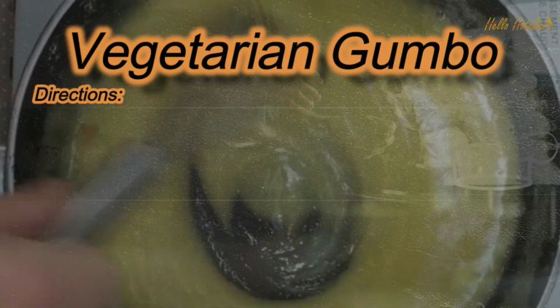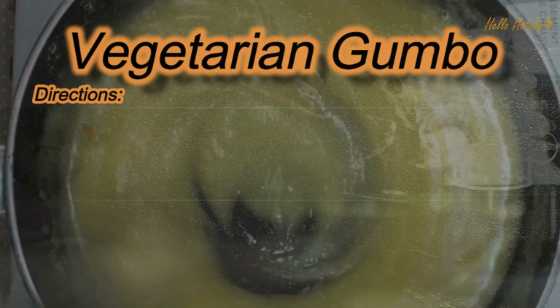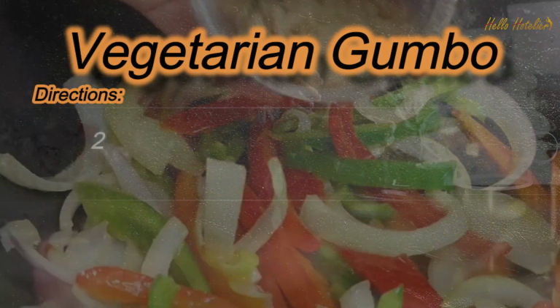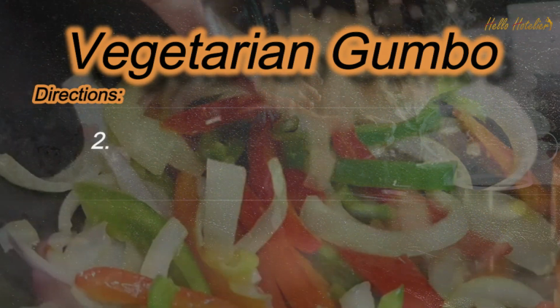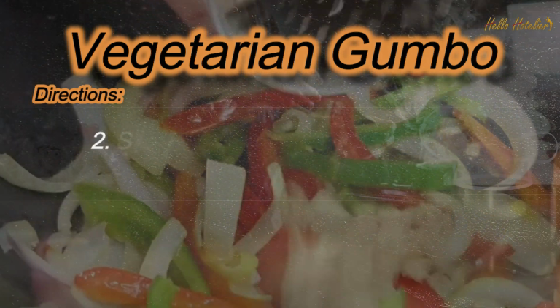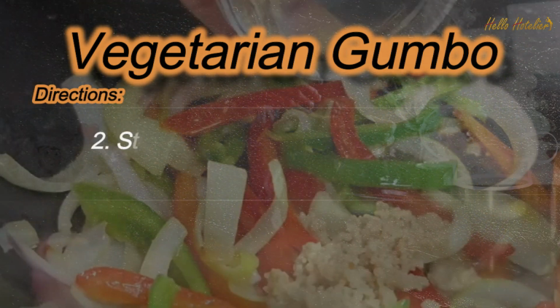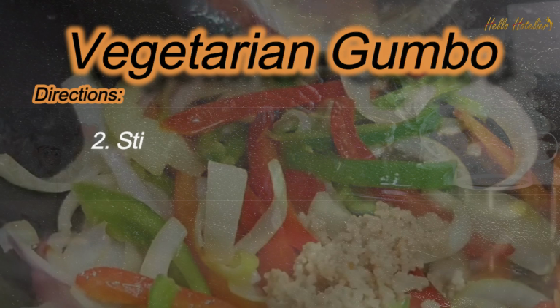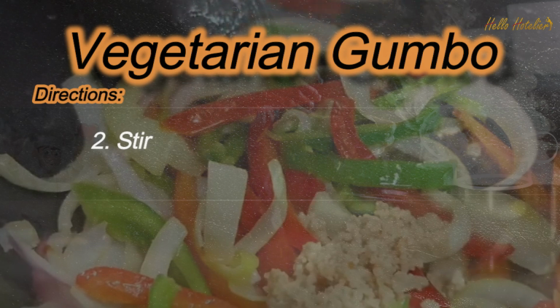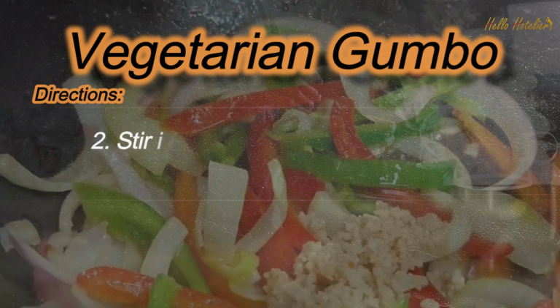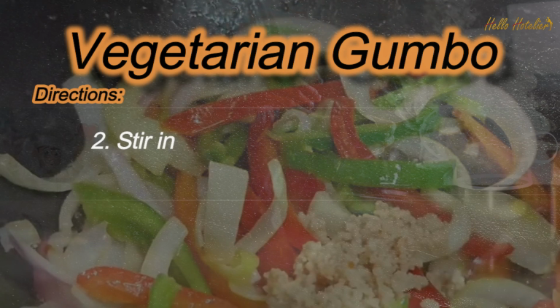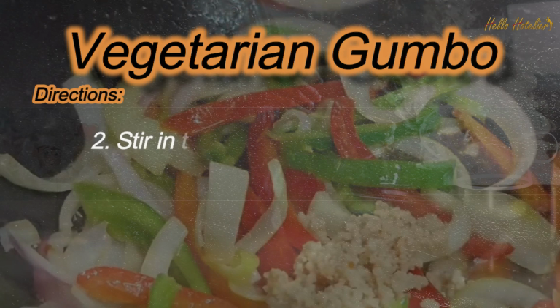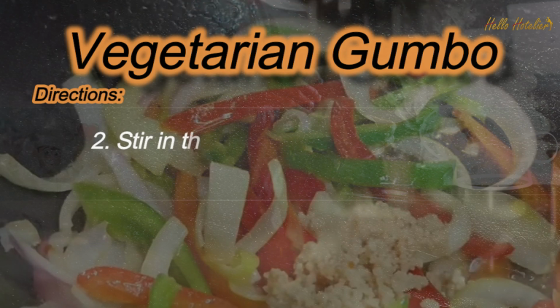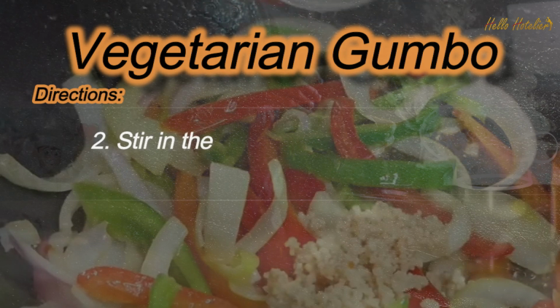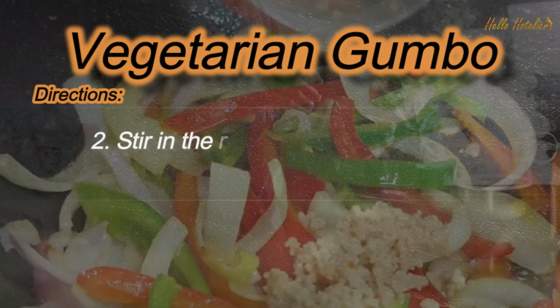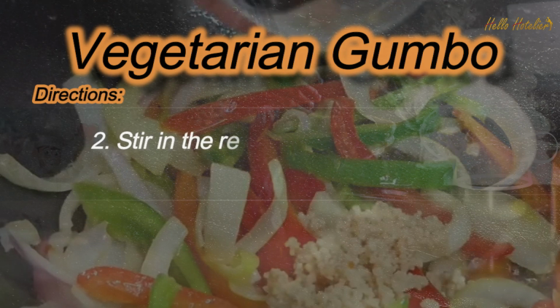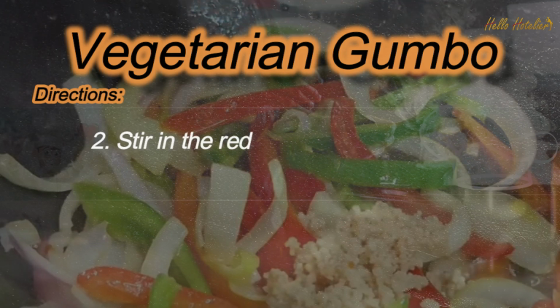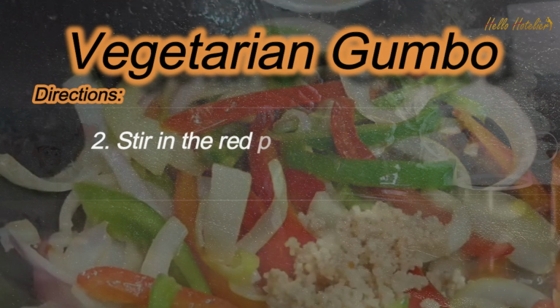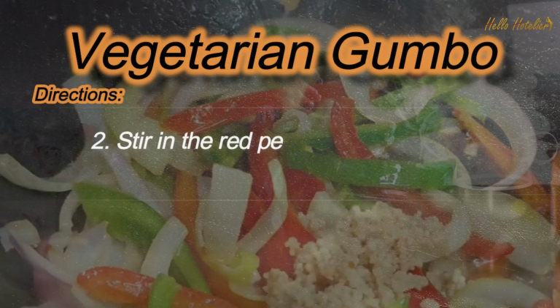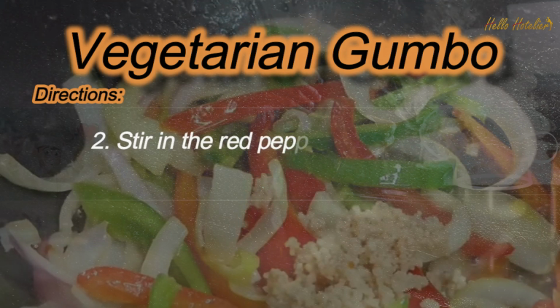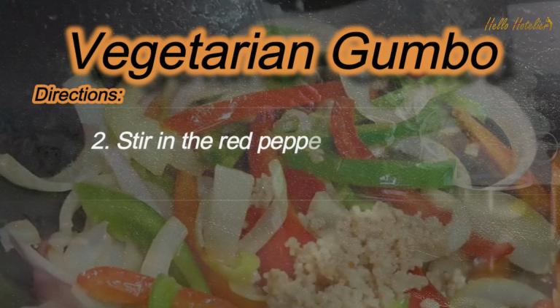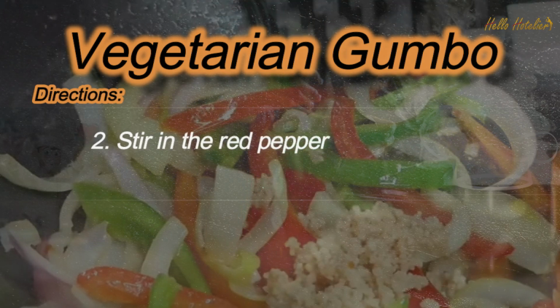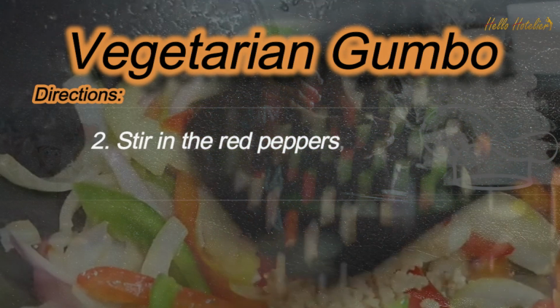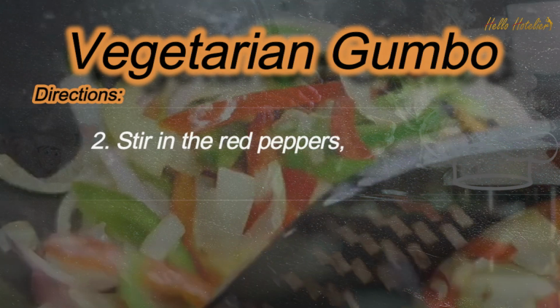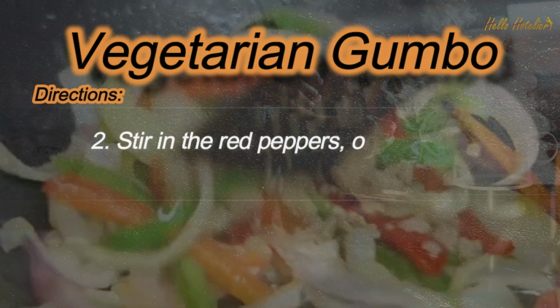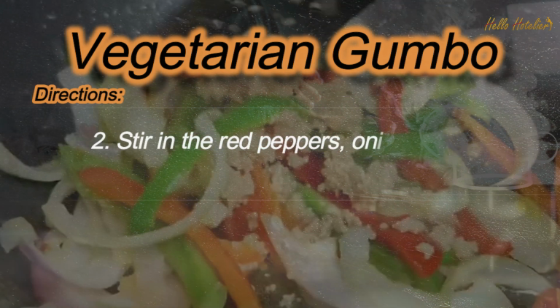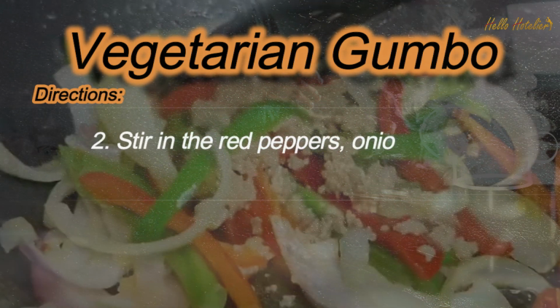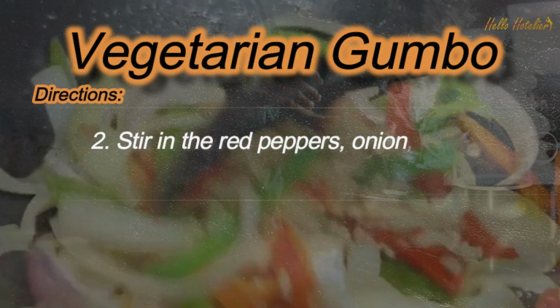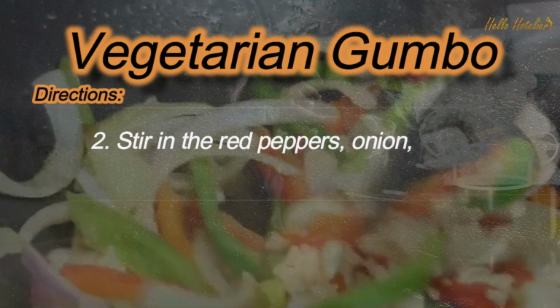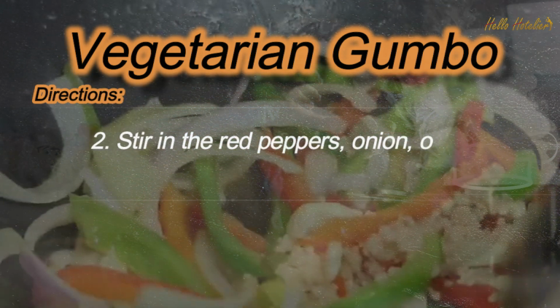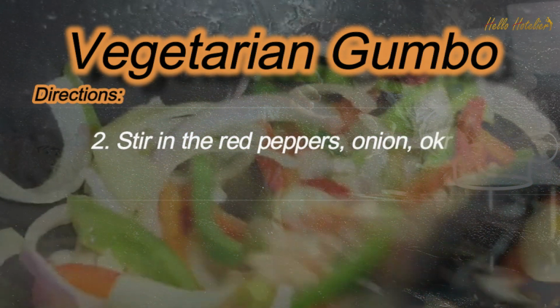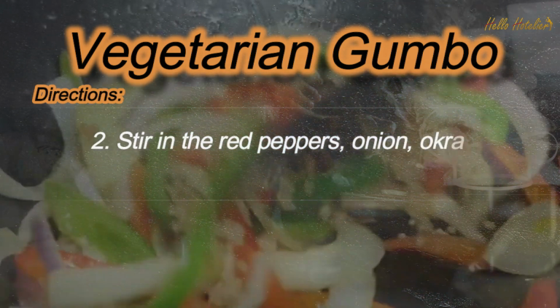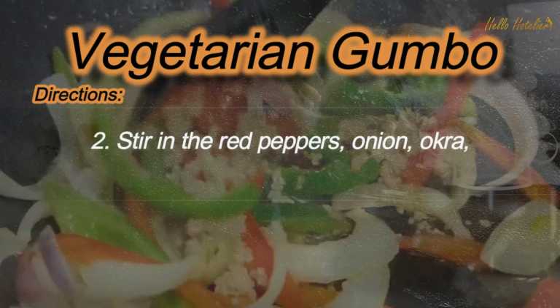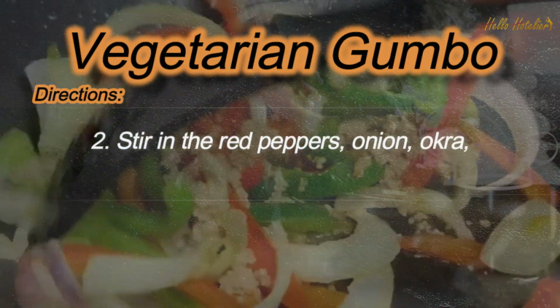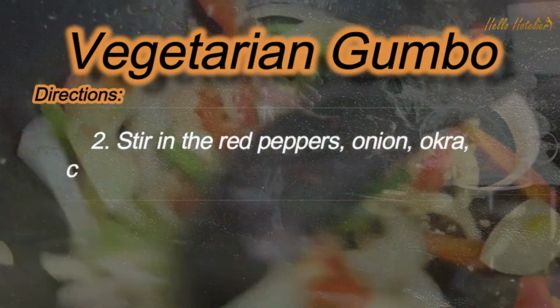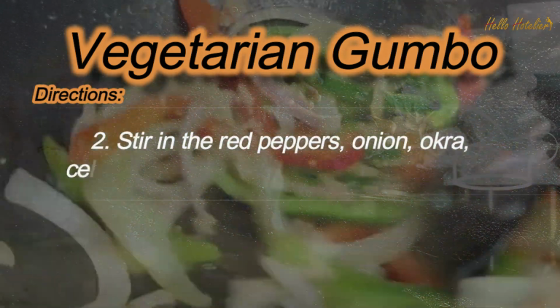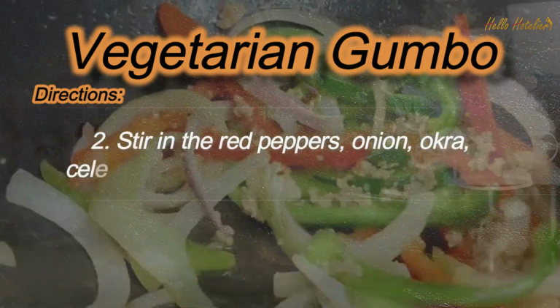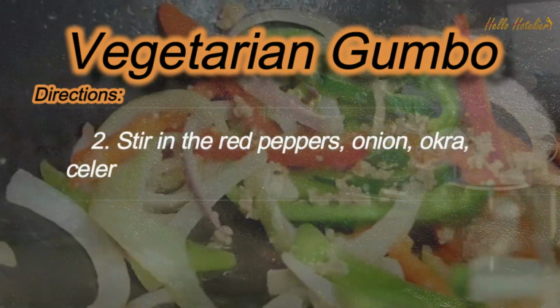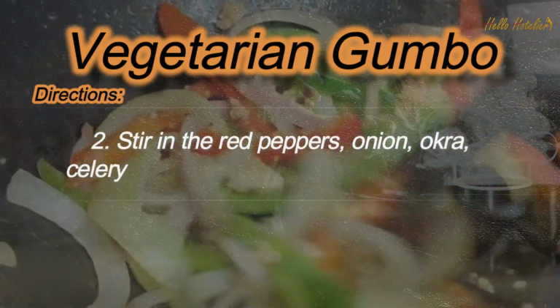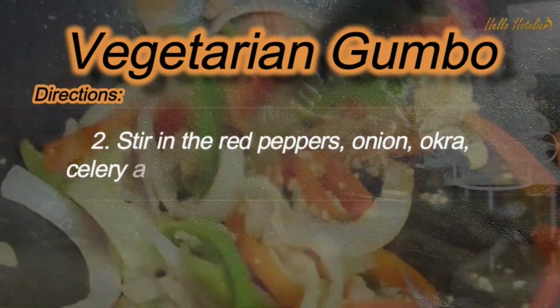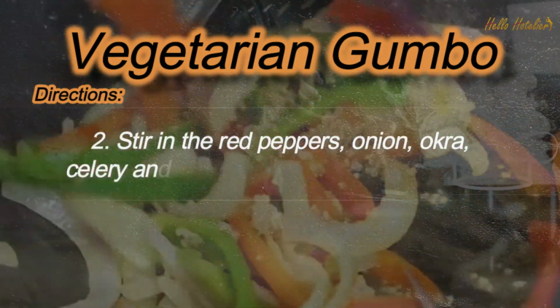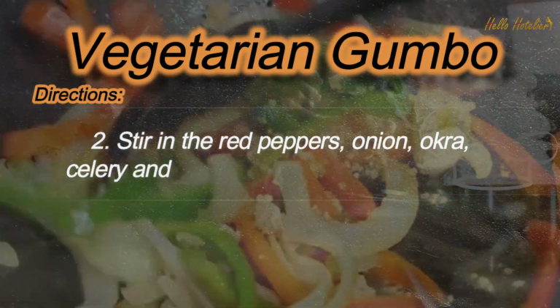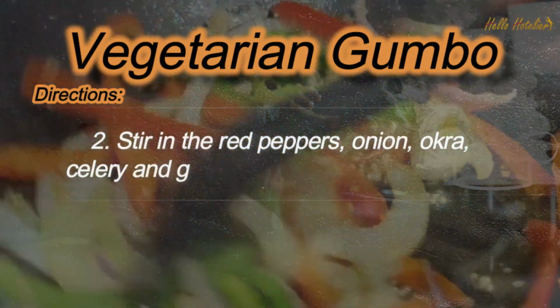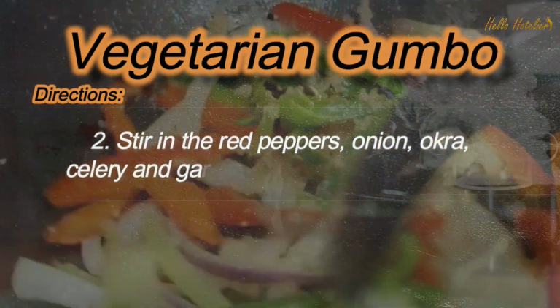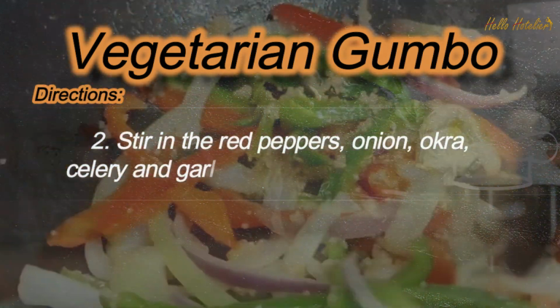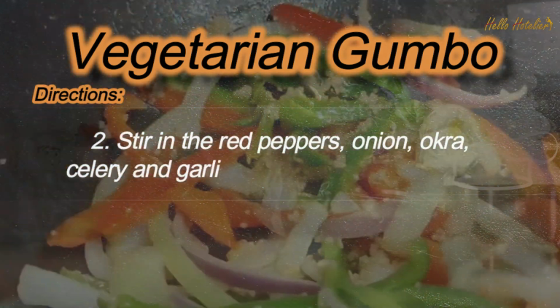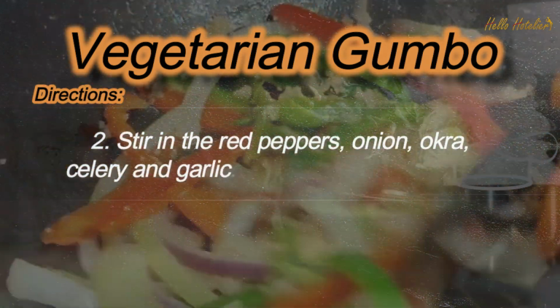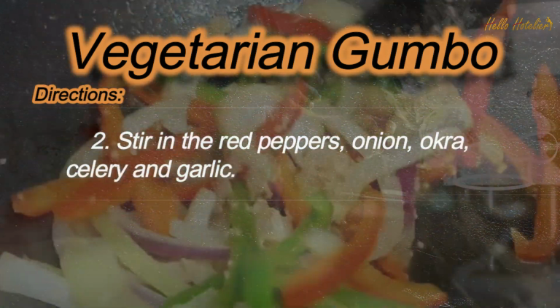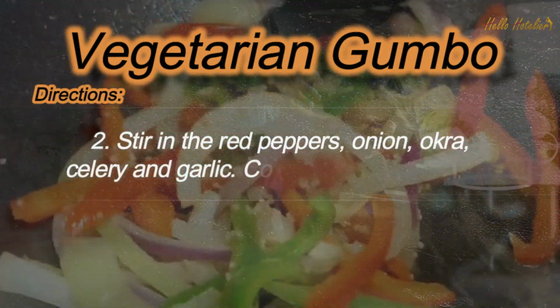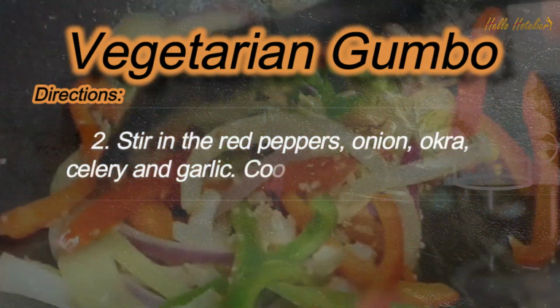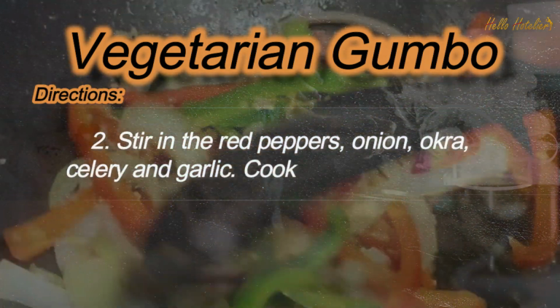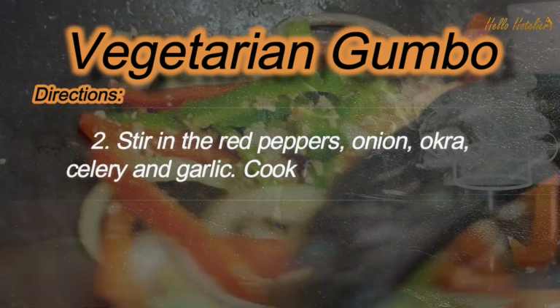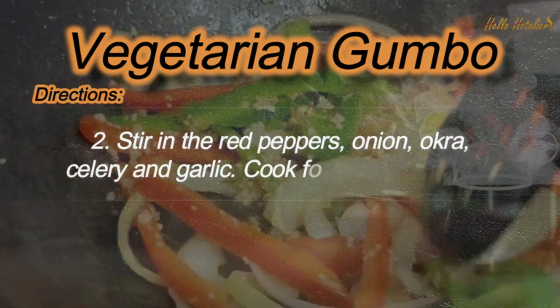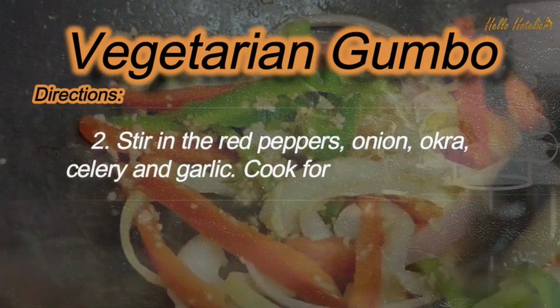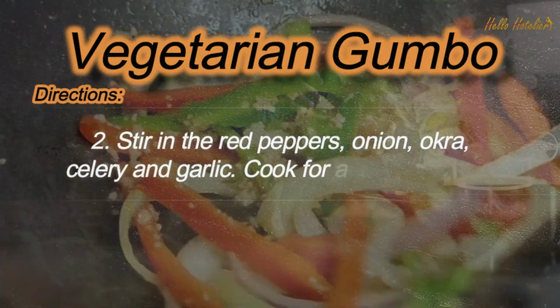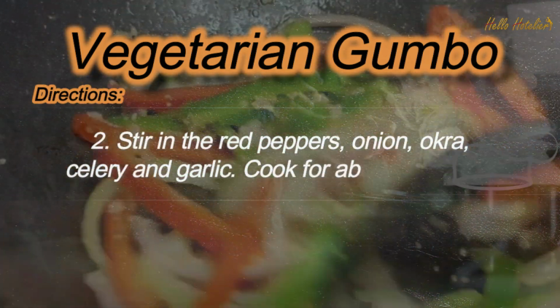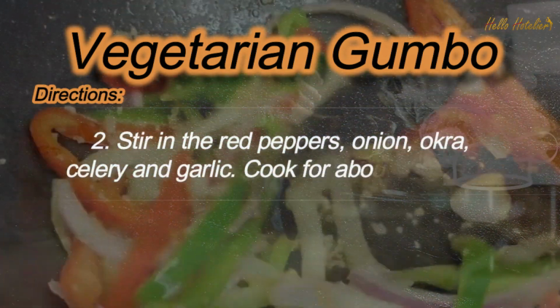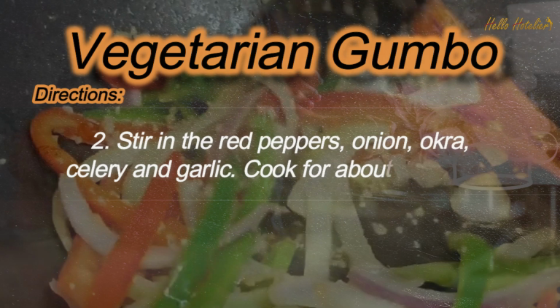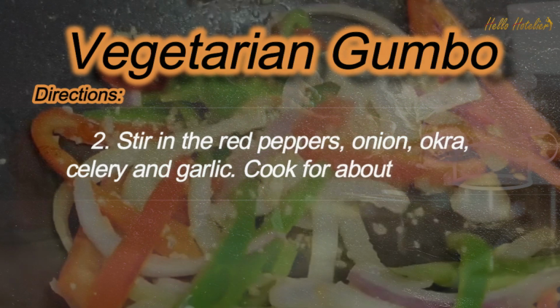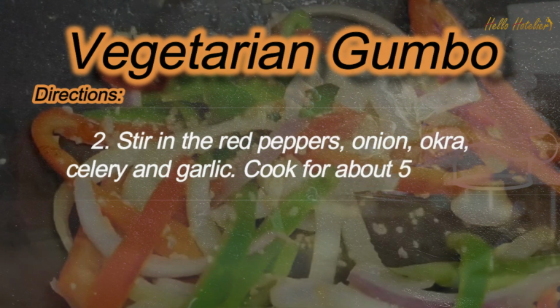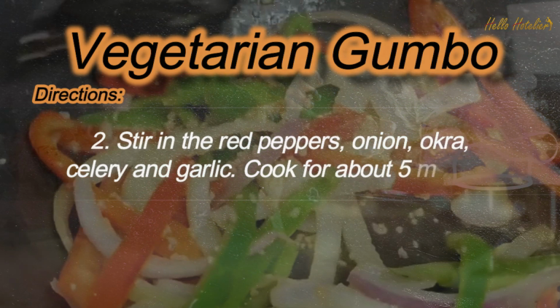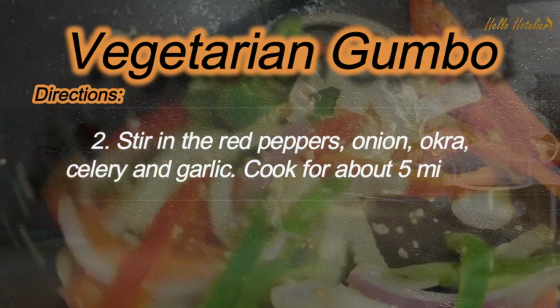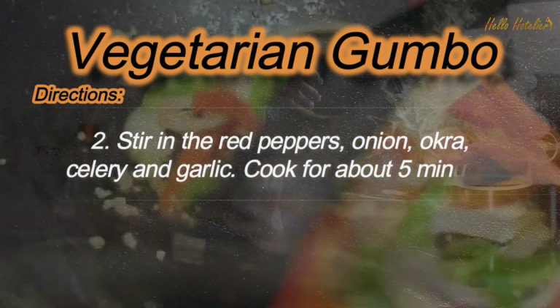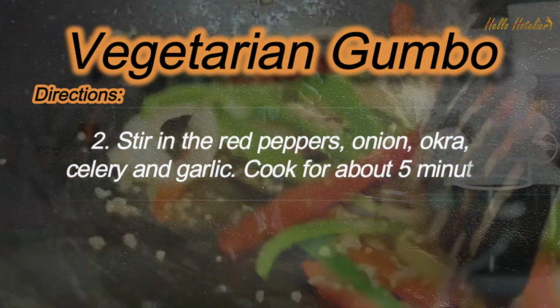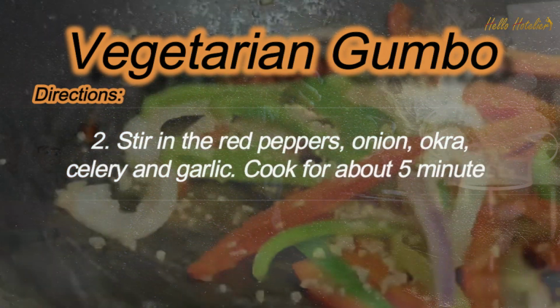Step 2: Stir in the red peppers, onion, okra, celery and garlic. Cook for about 5 minutes.